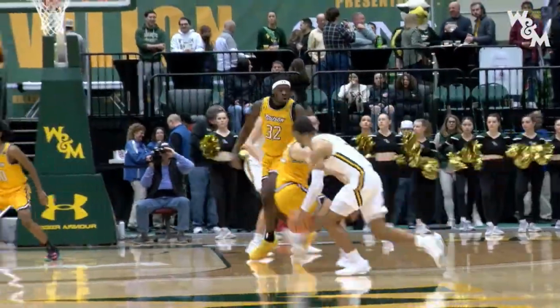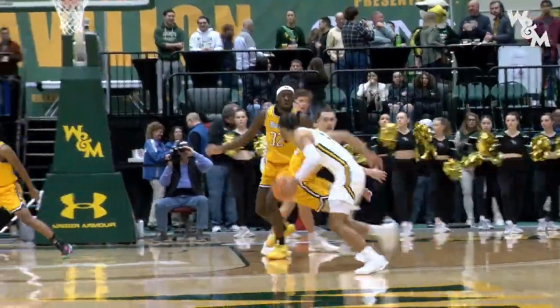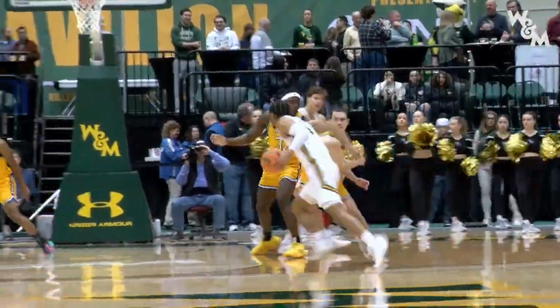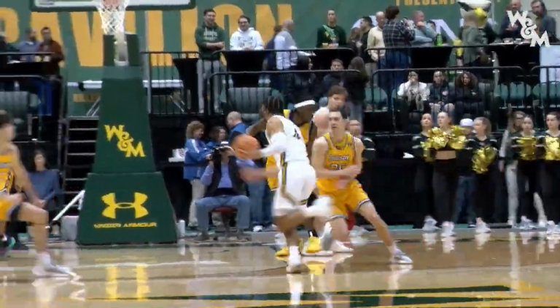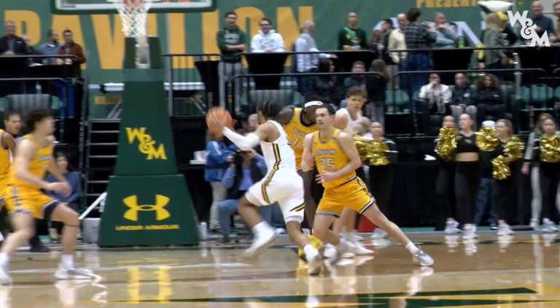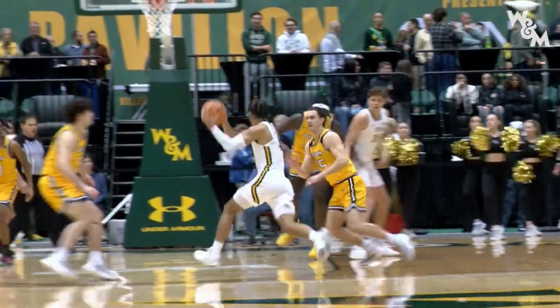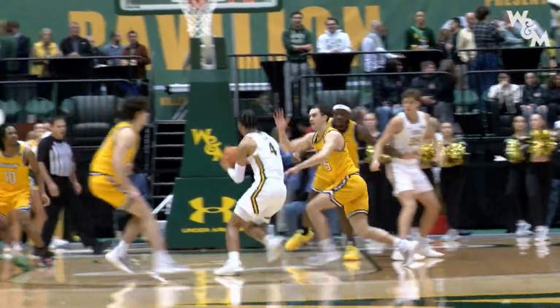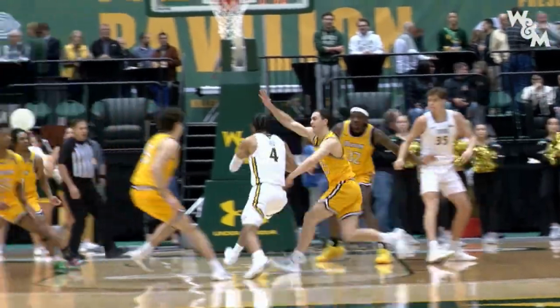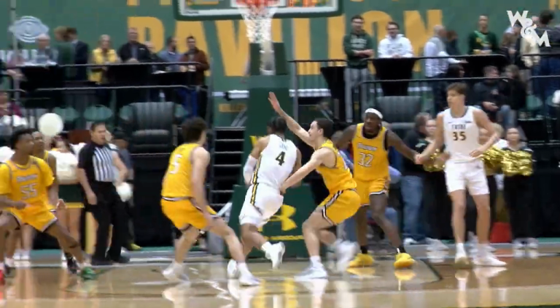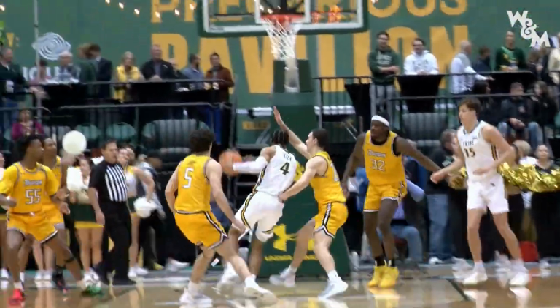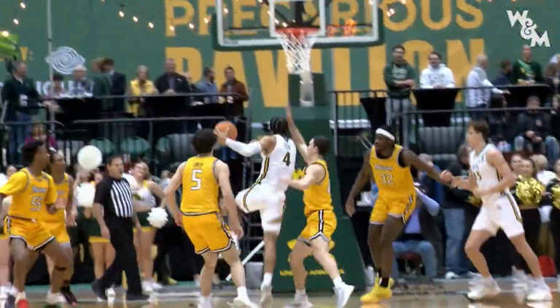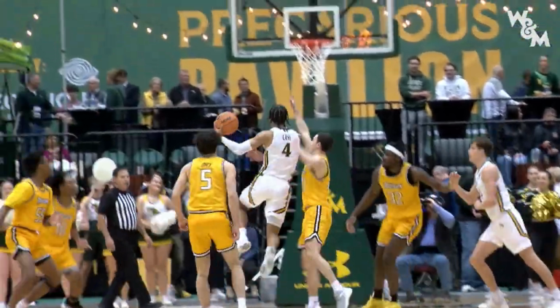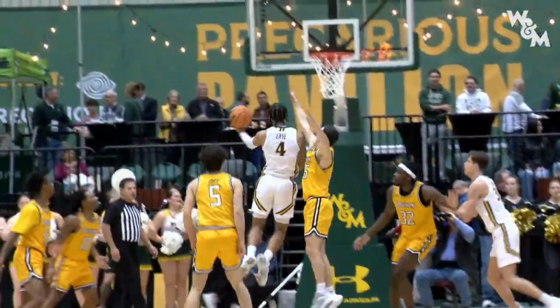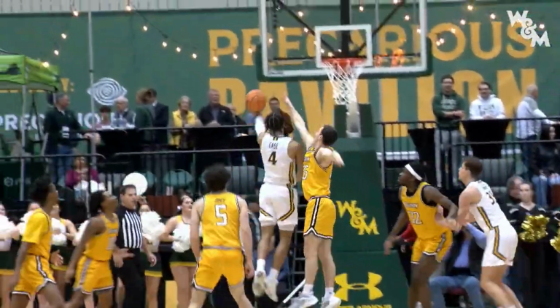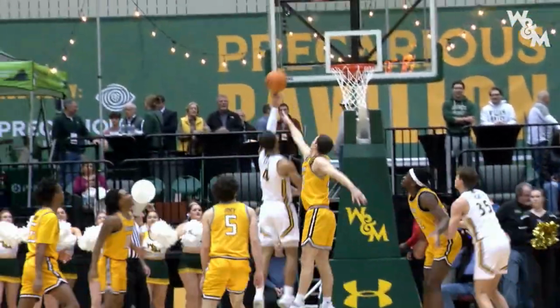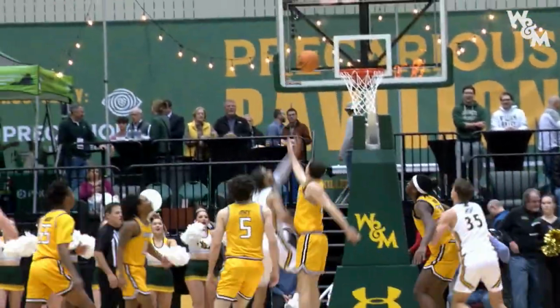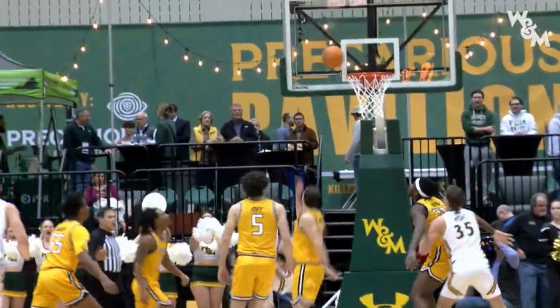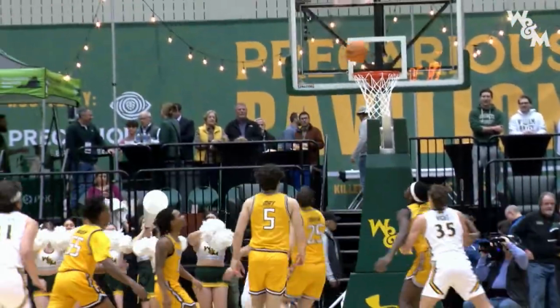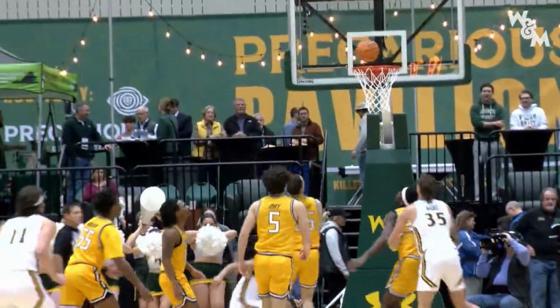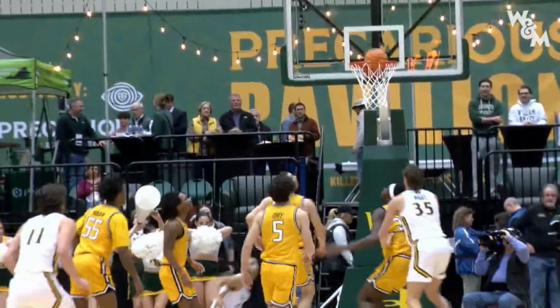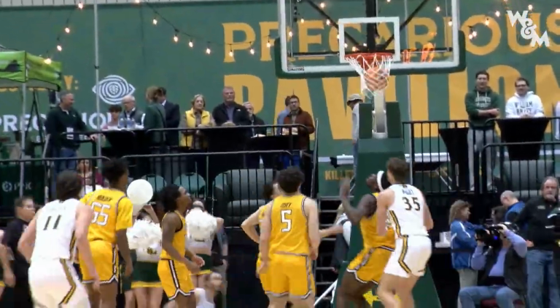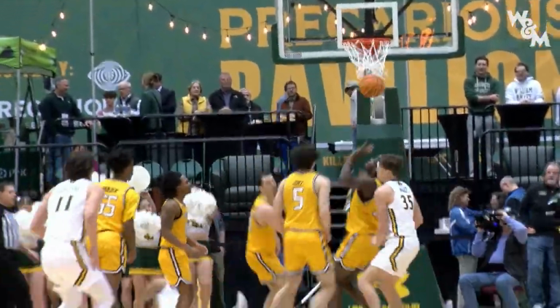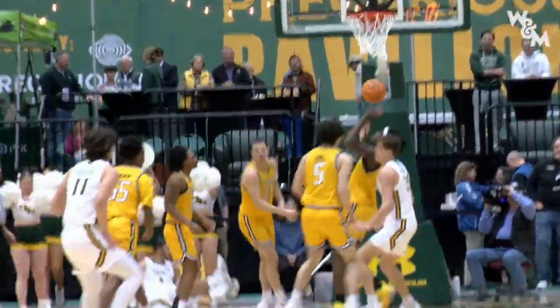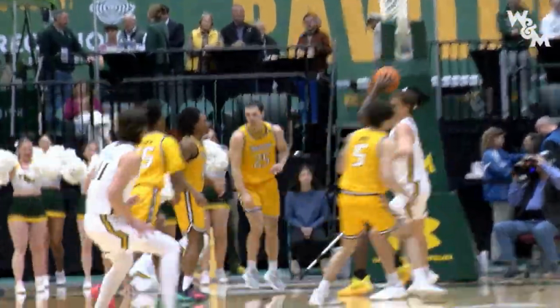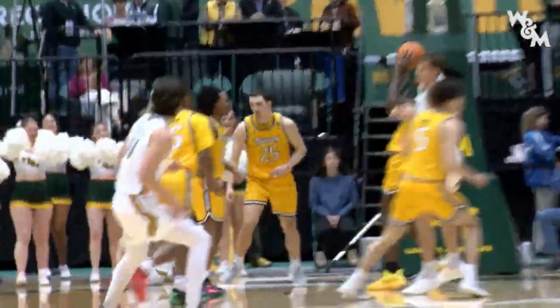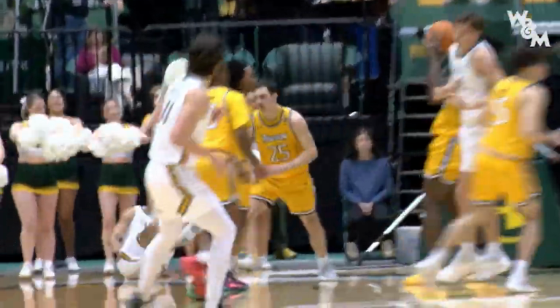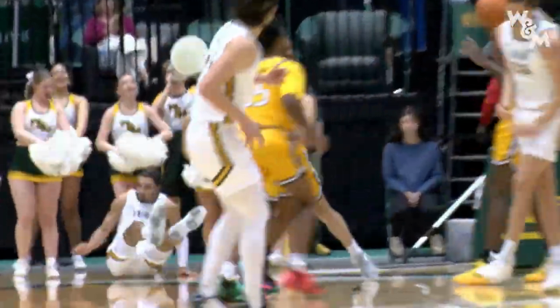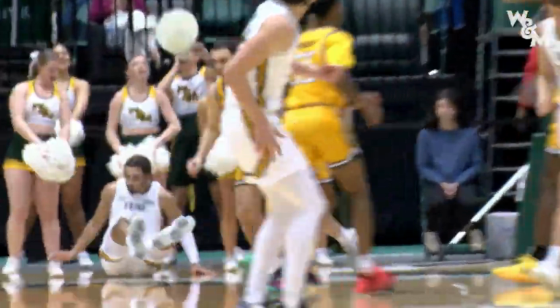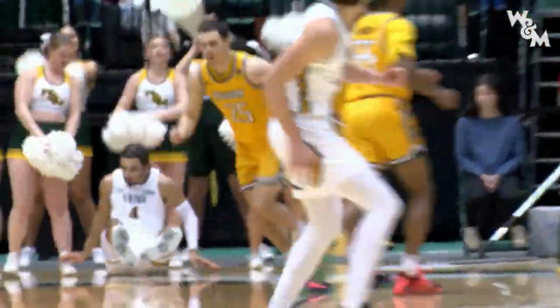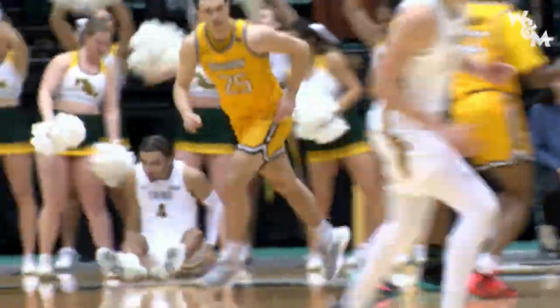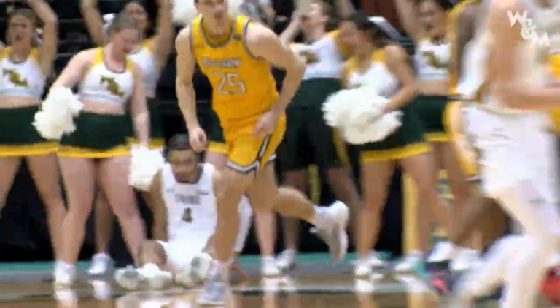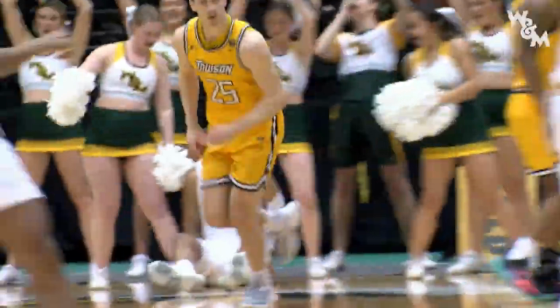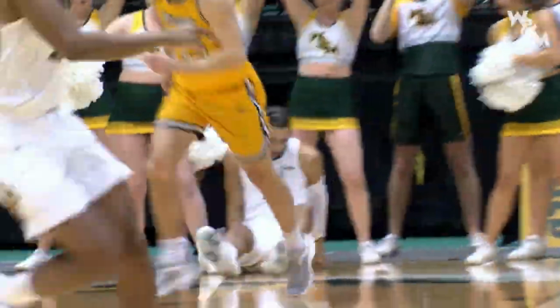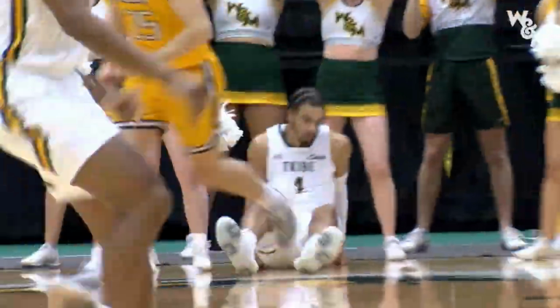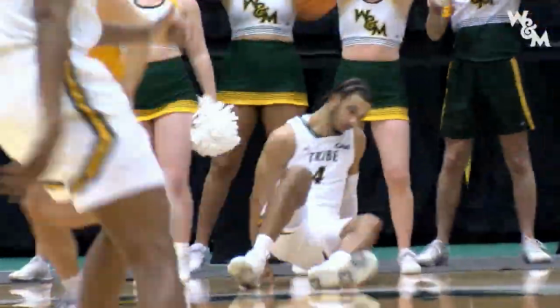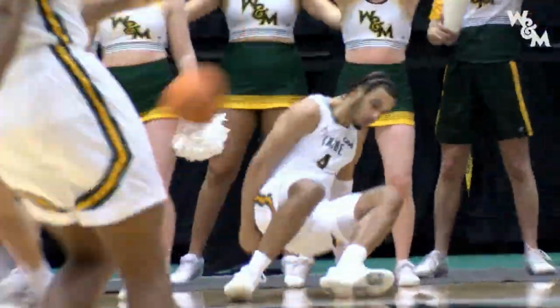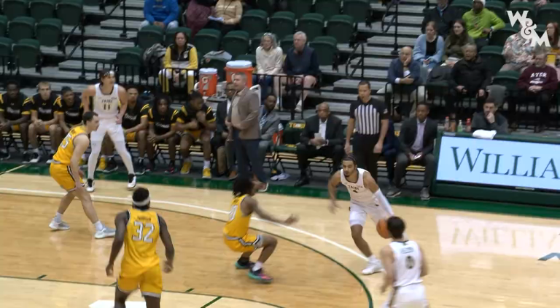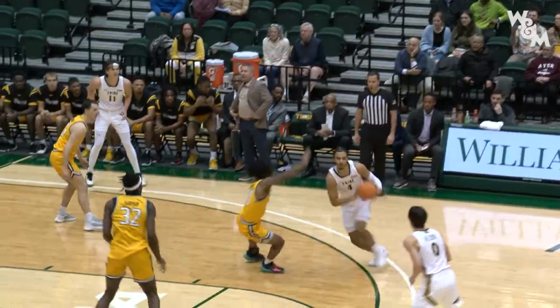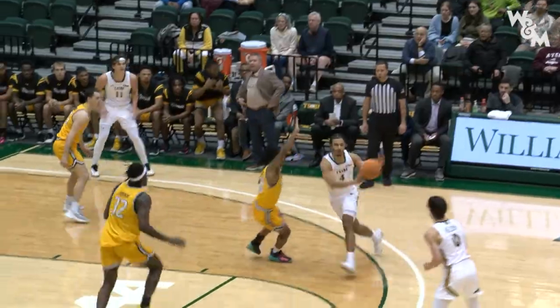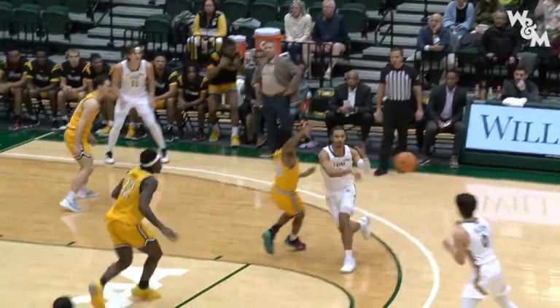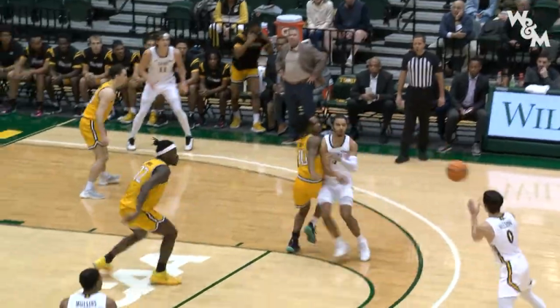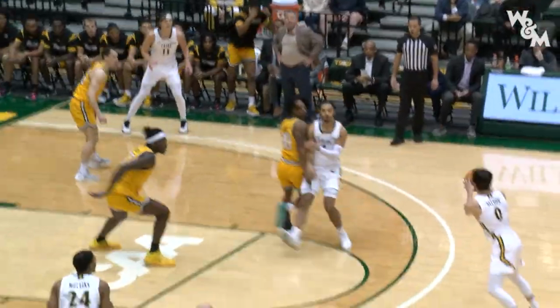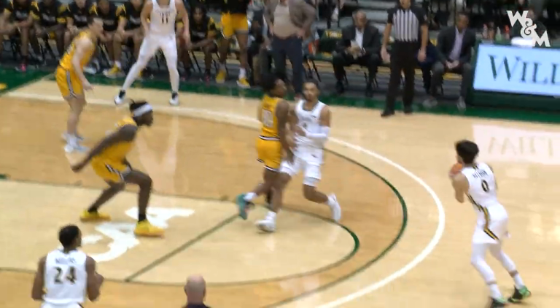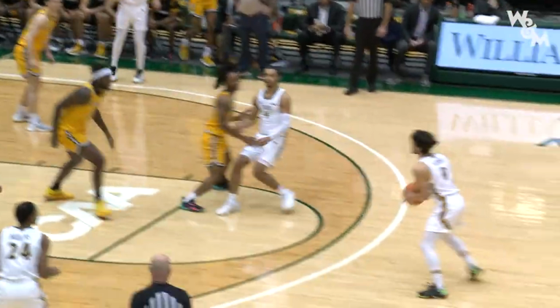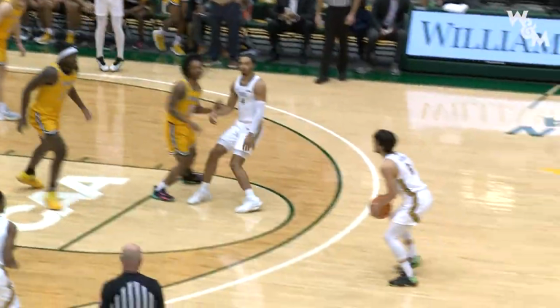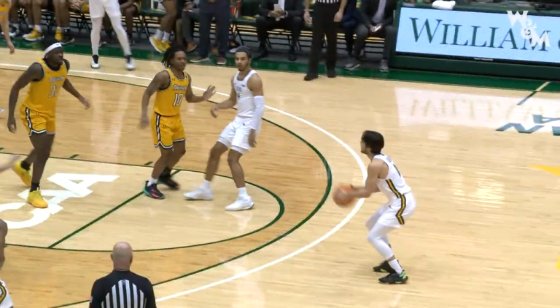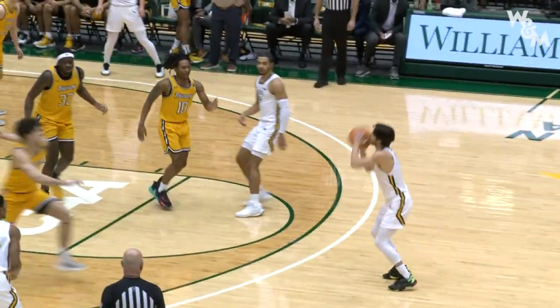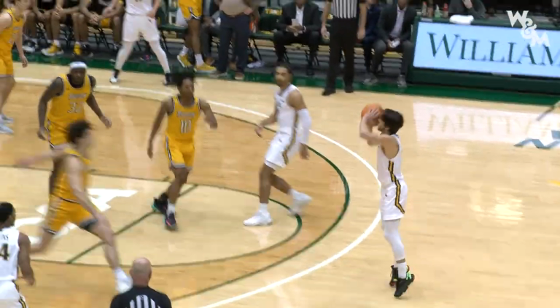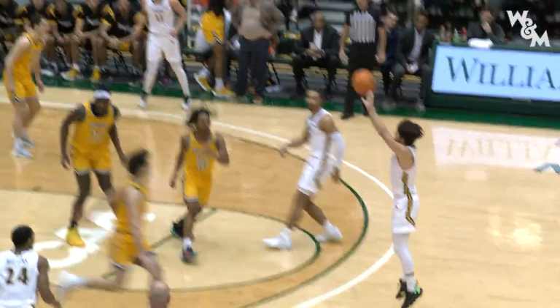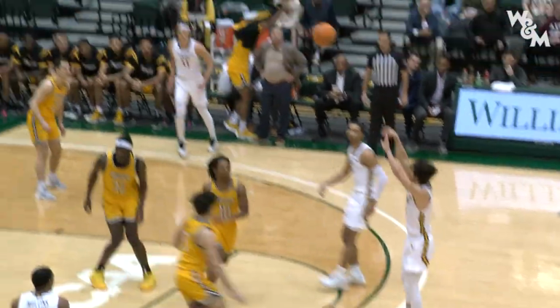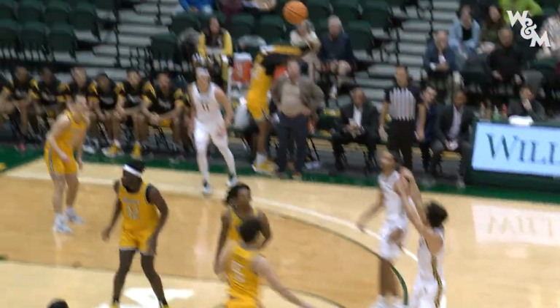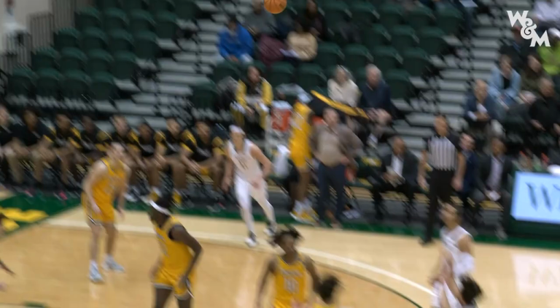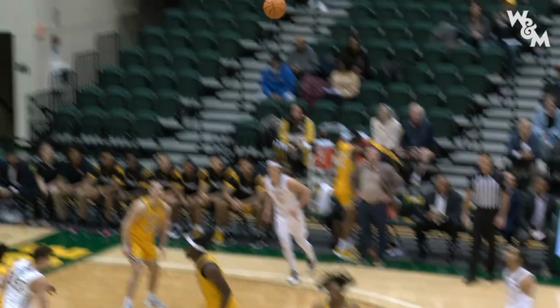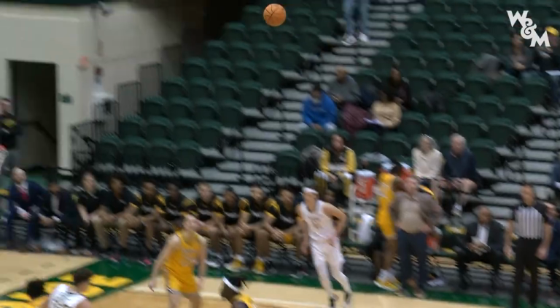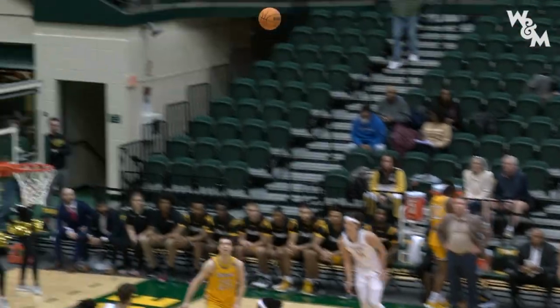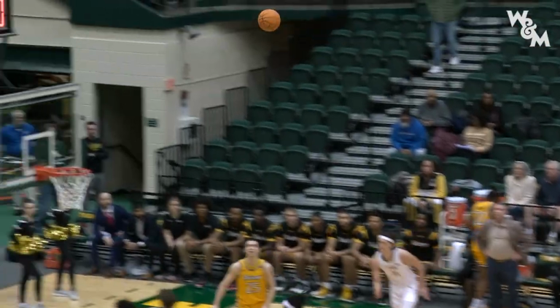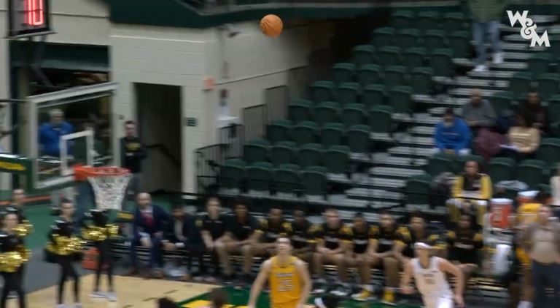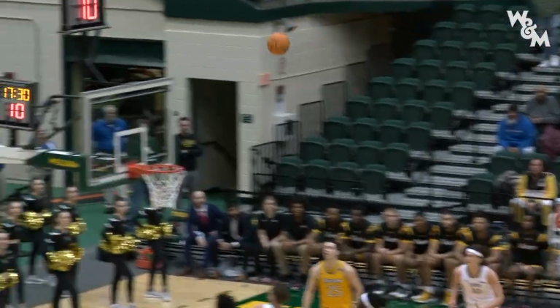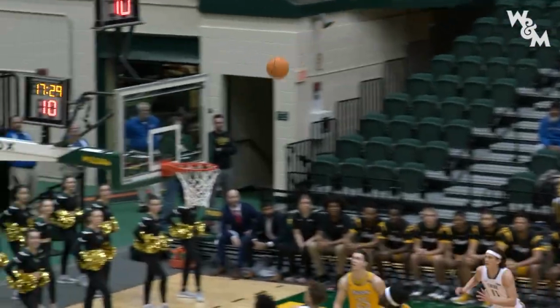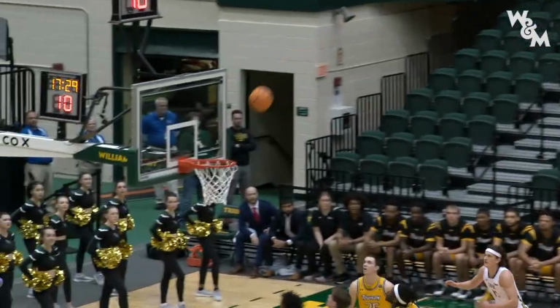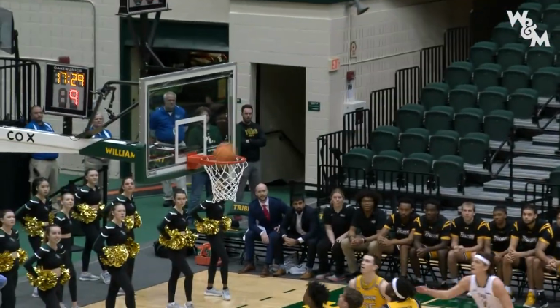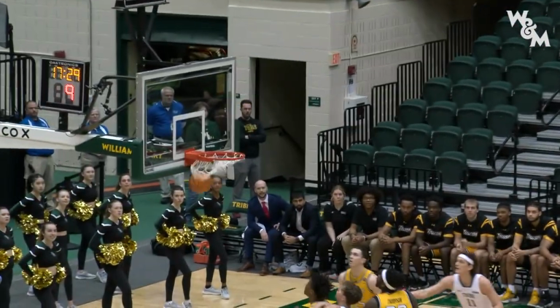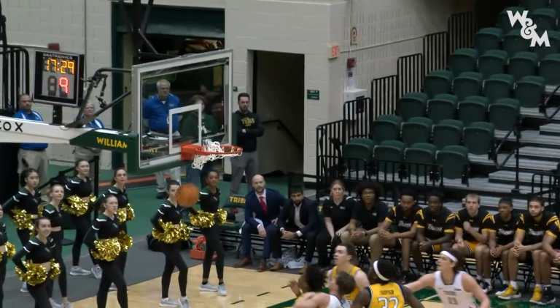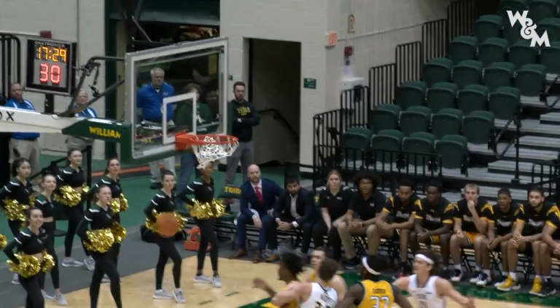Pace down the left side of the lane as he hits the hardwood. Back to Anders Nelson — lets it fly.